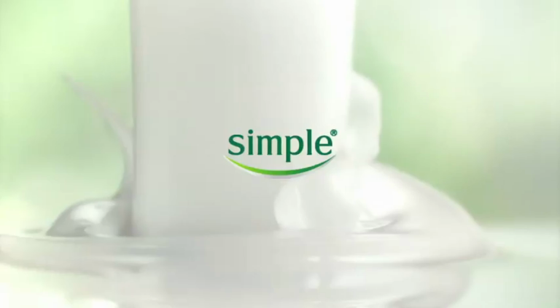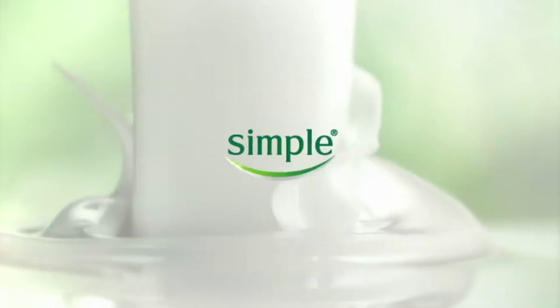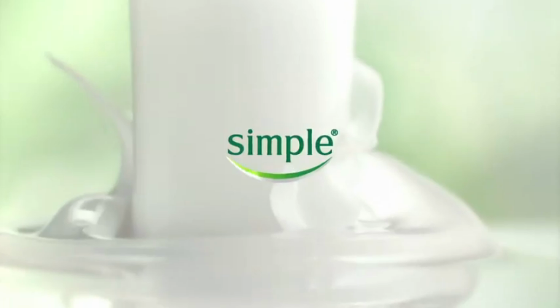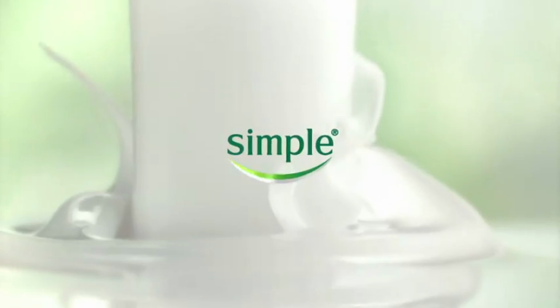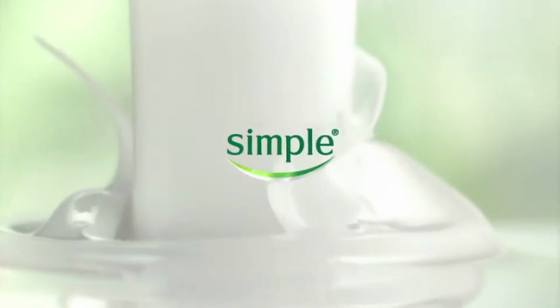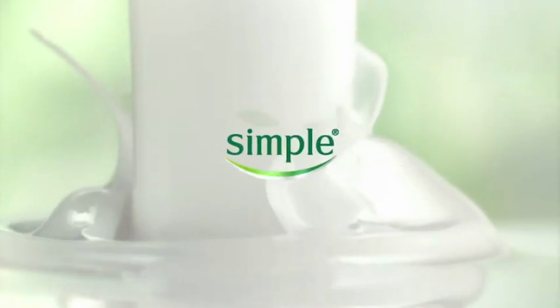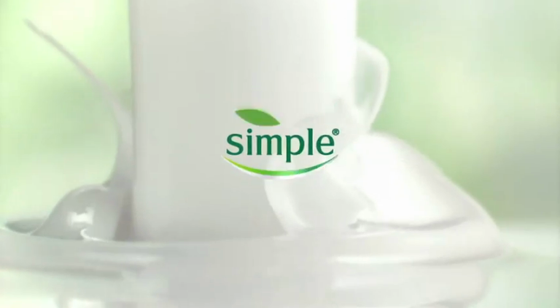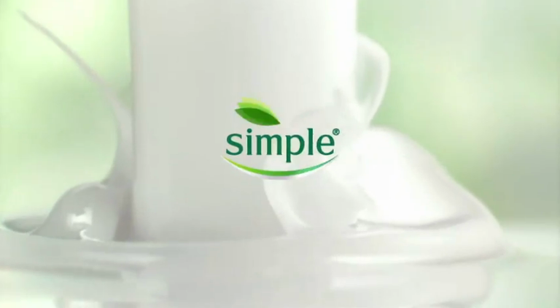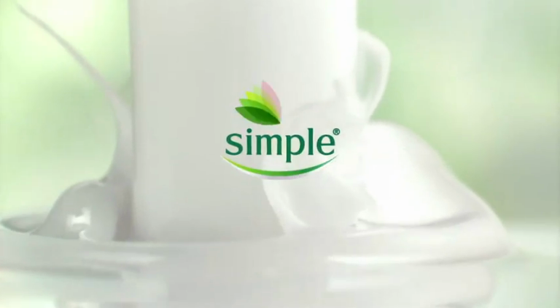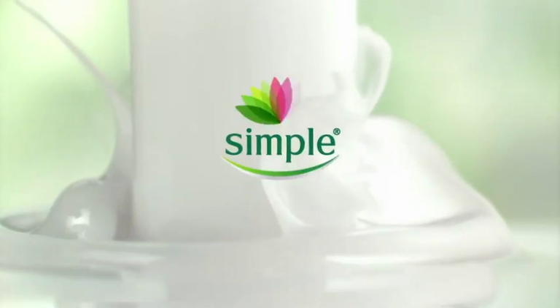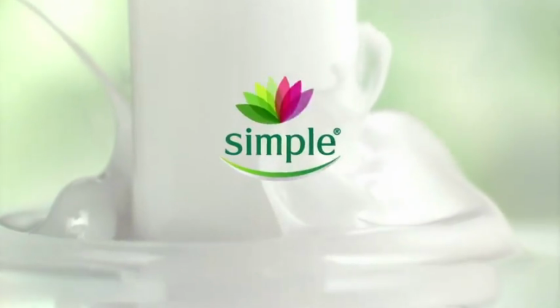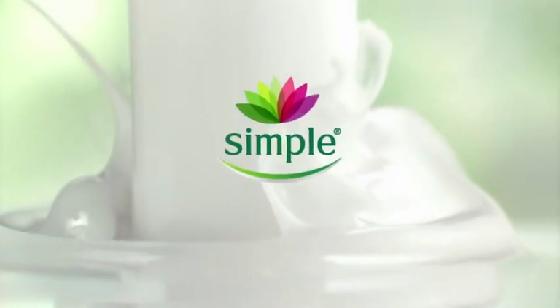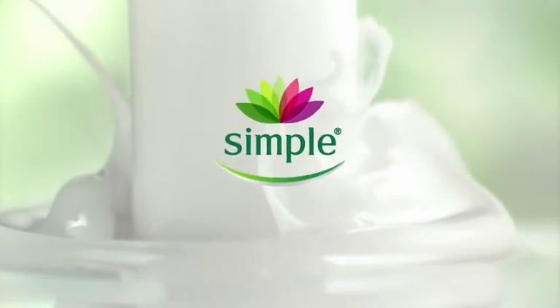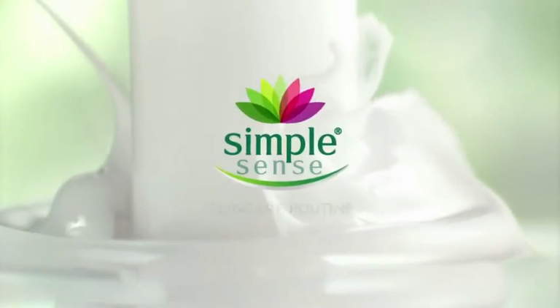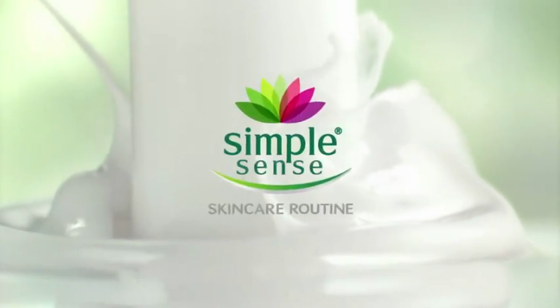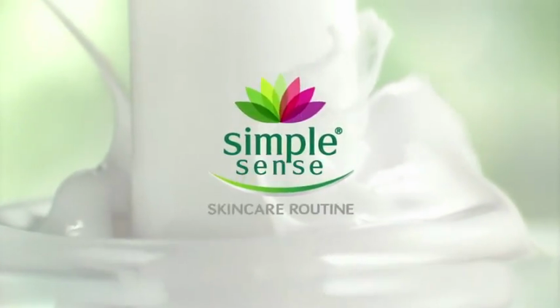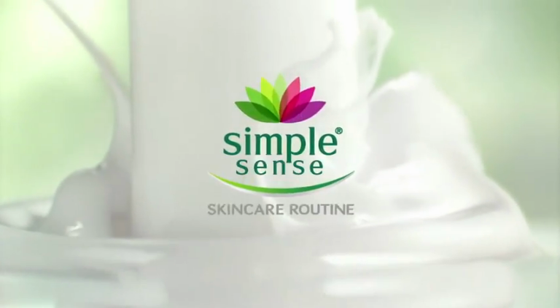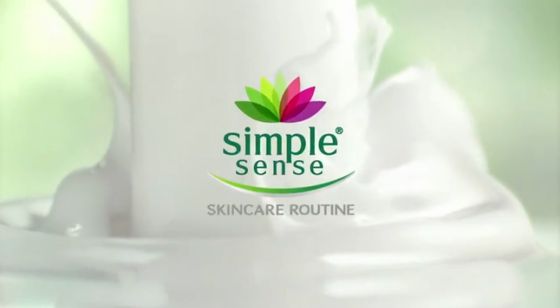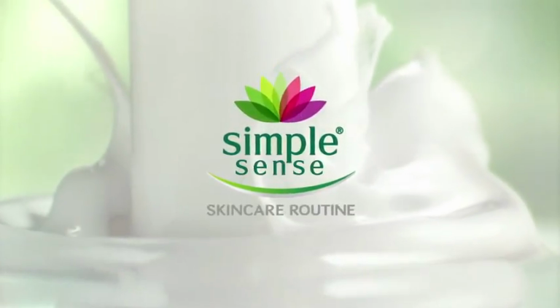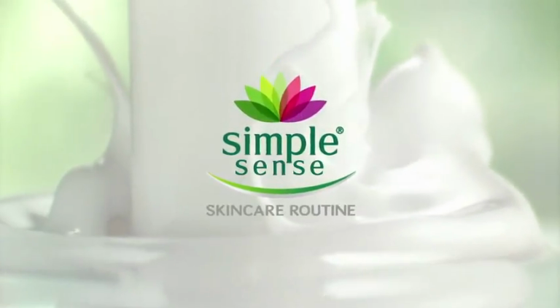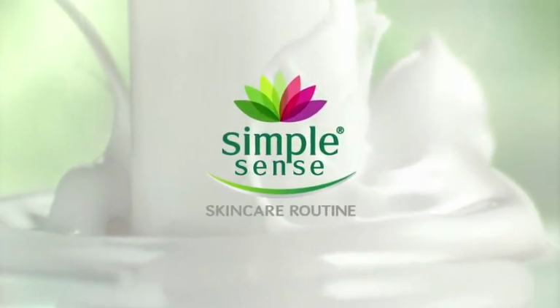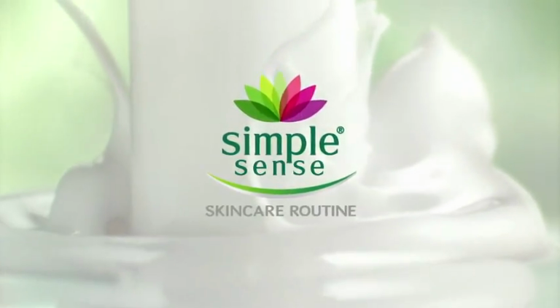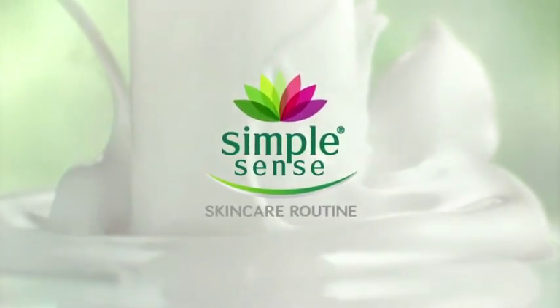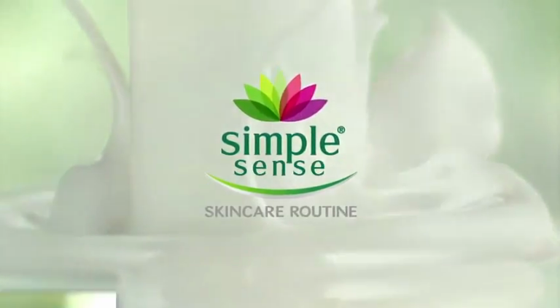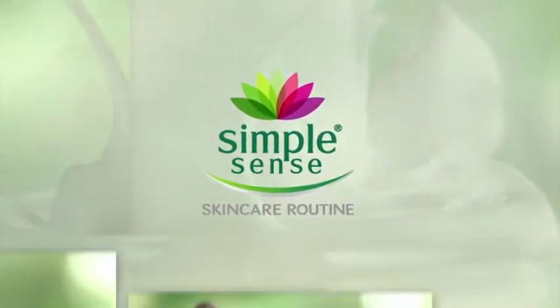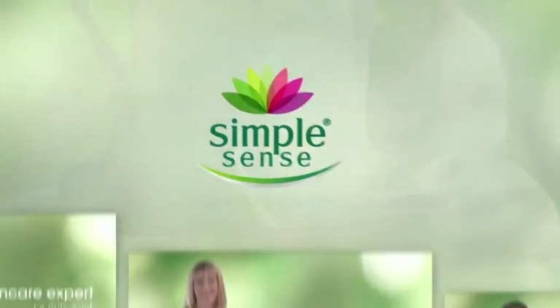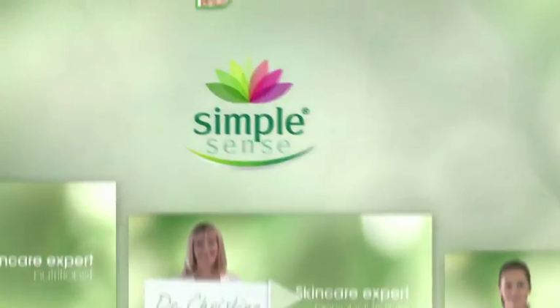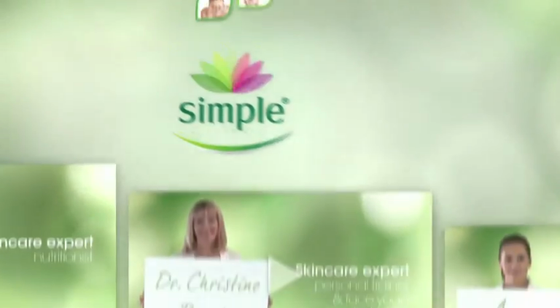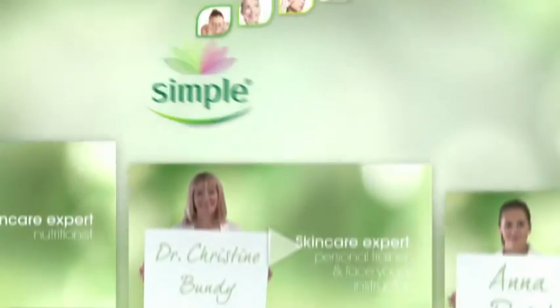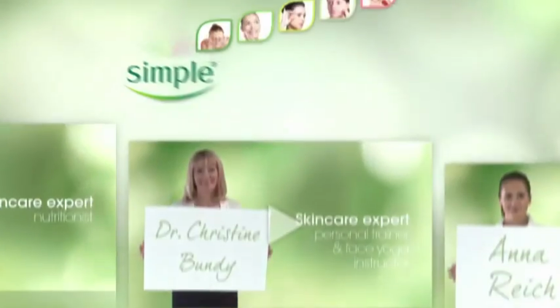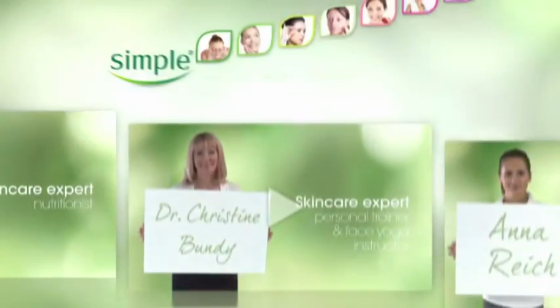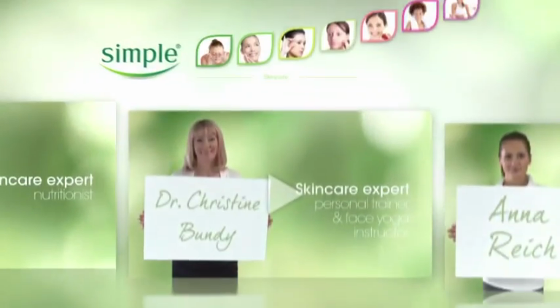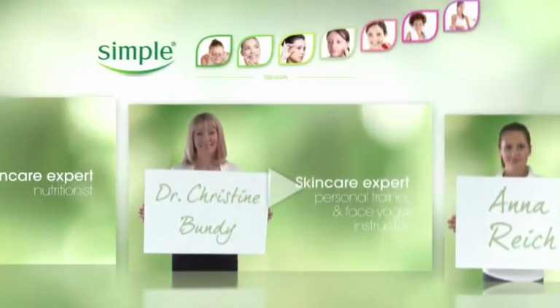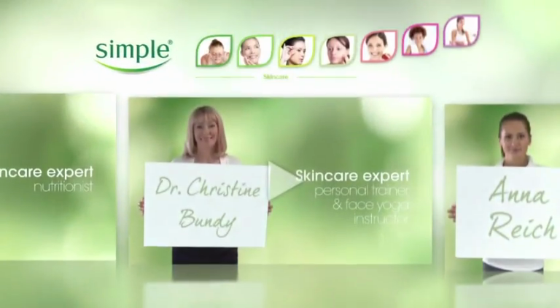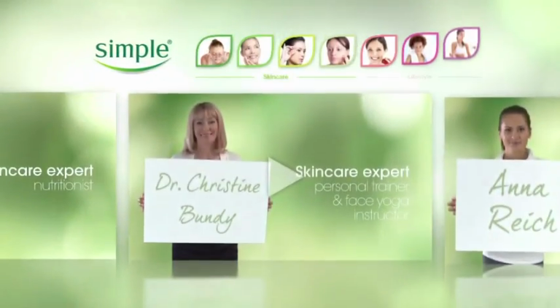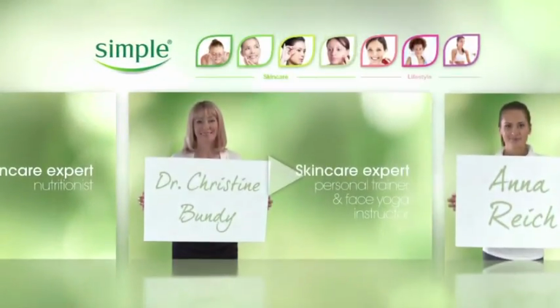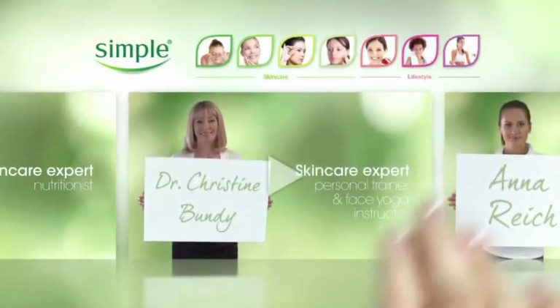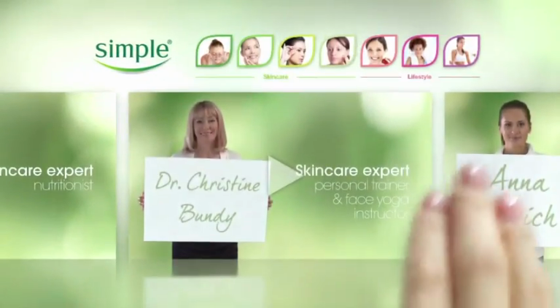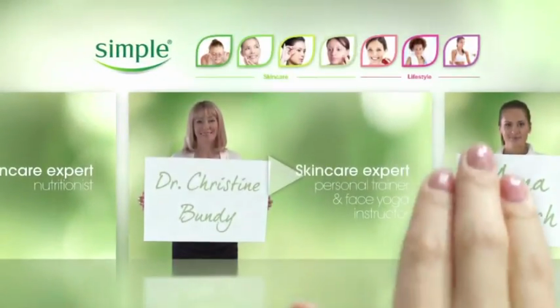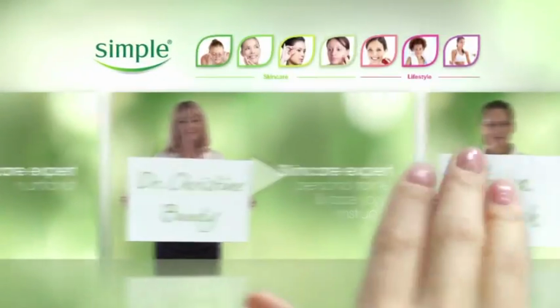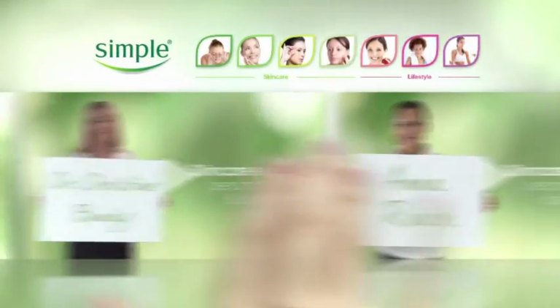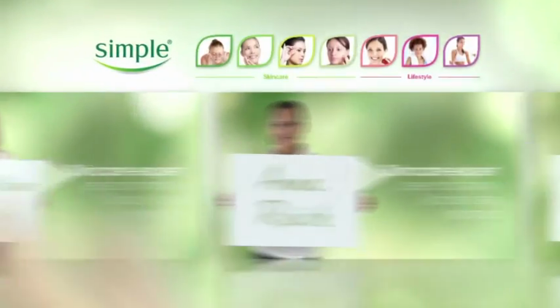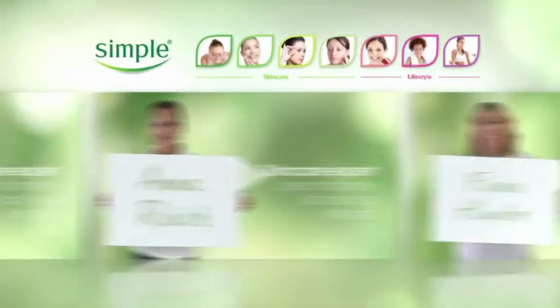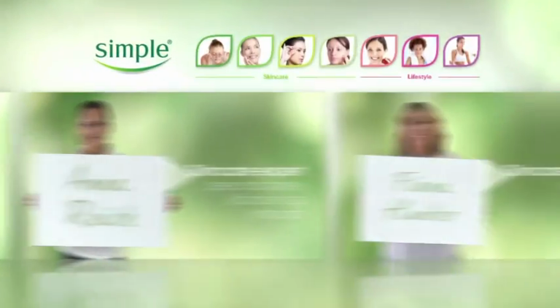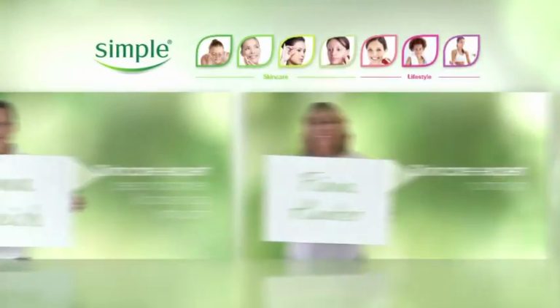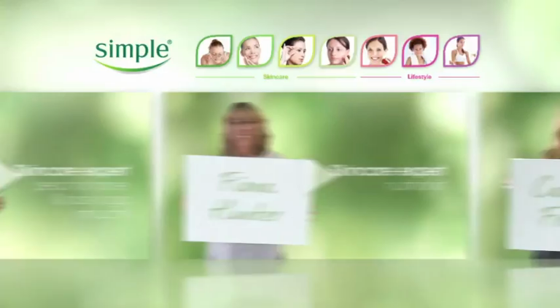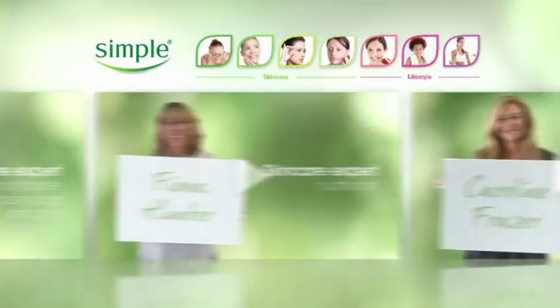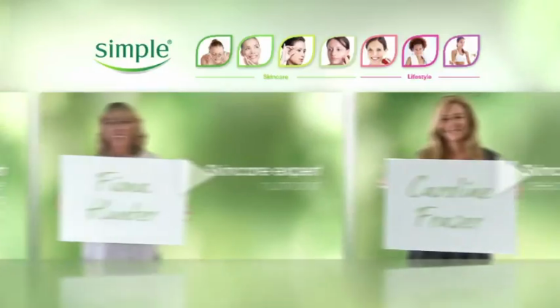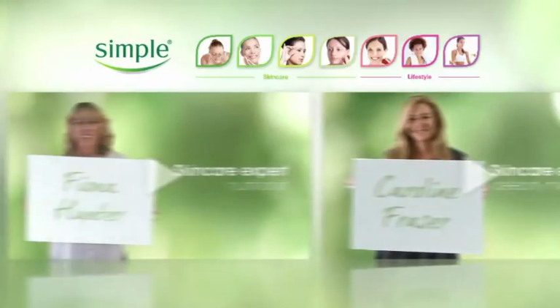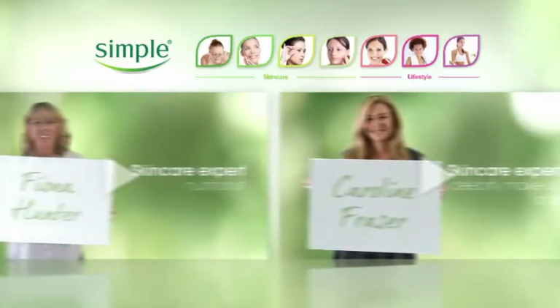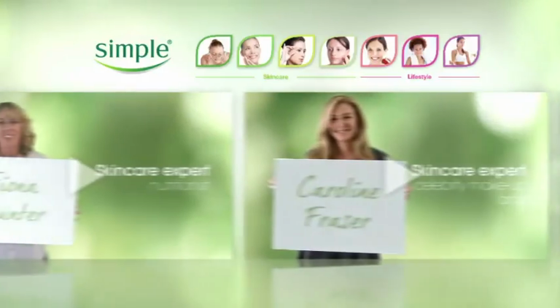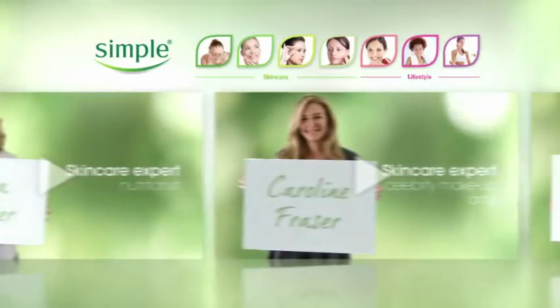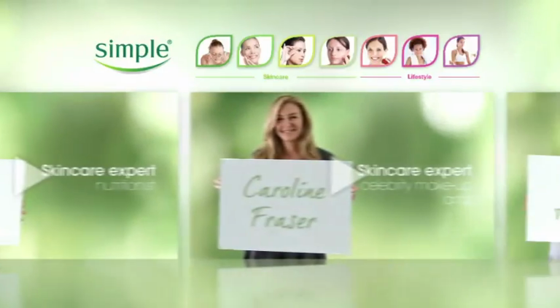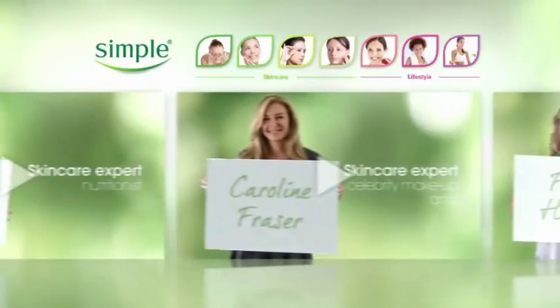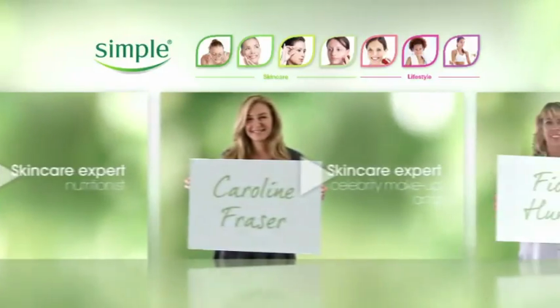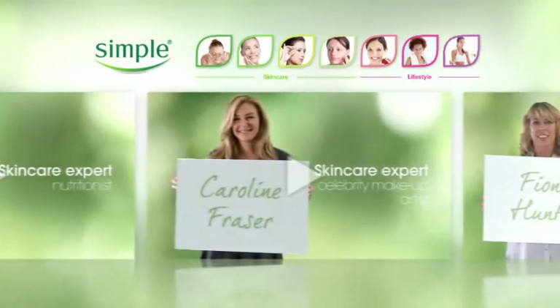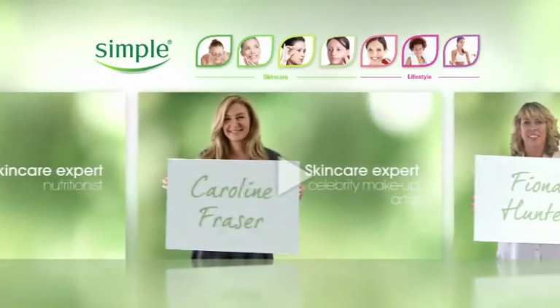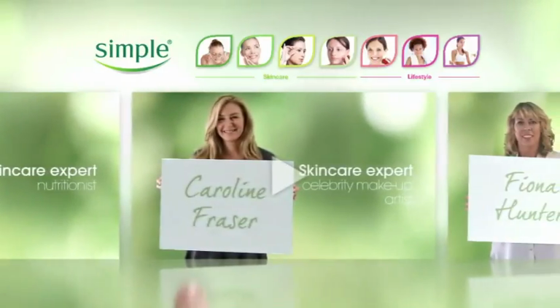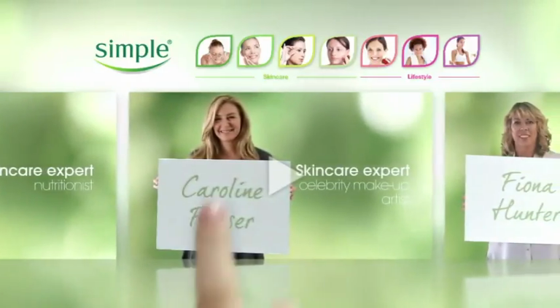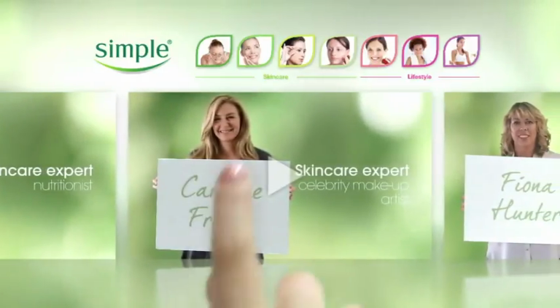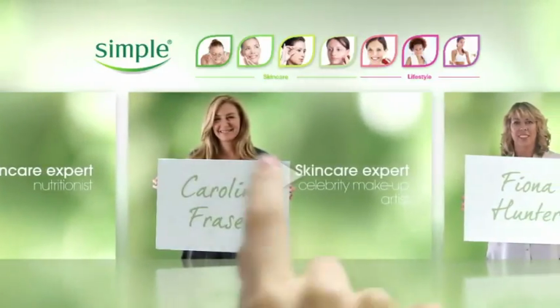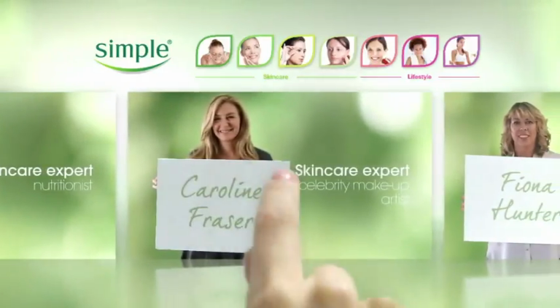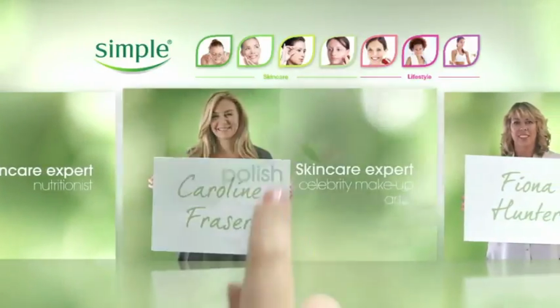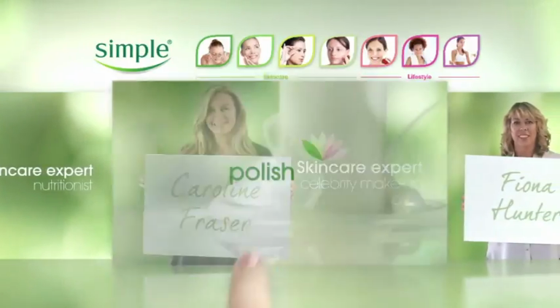Is your skin care simple? Go to simple.co.uk to find loads of great skin care tips from our experts.